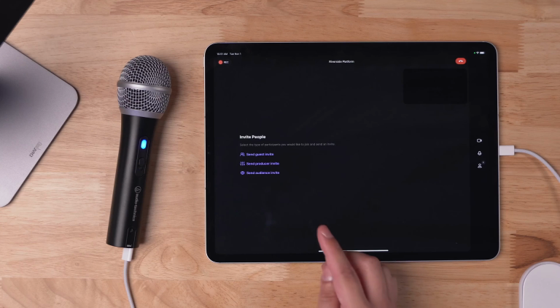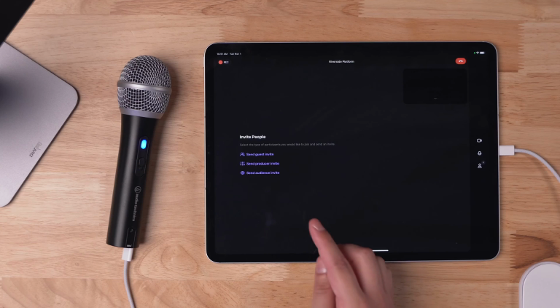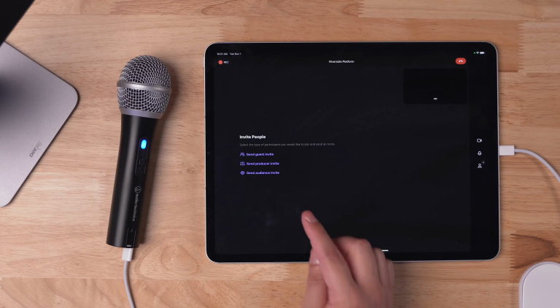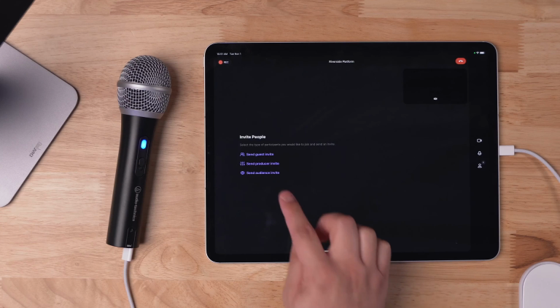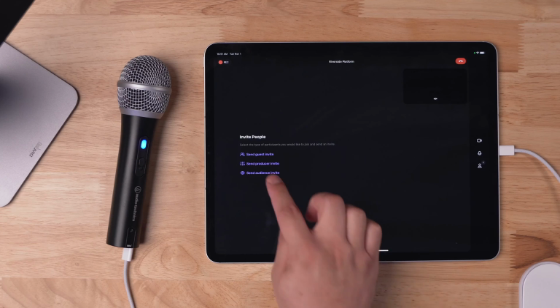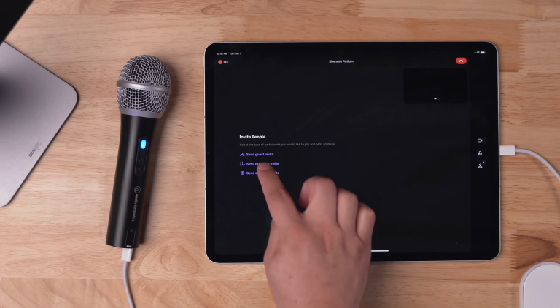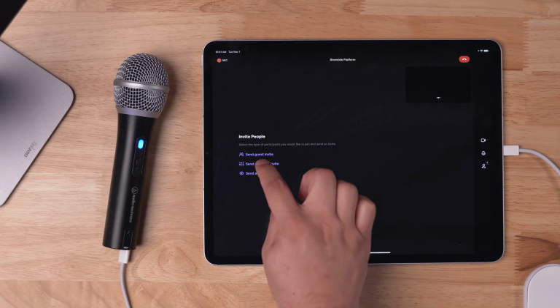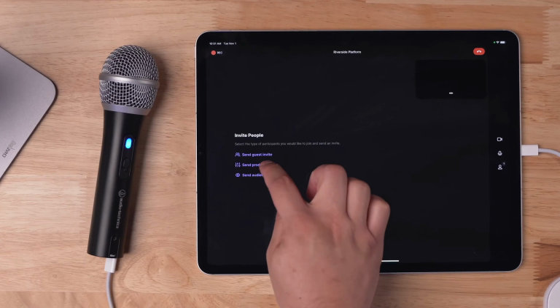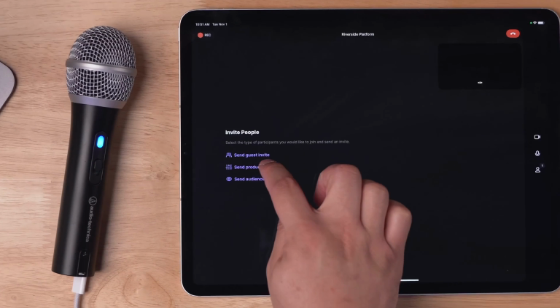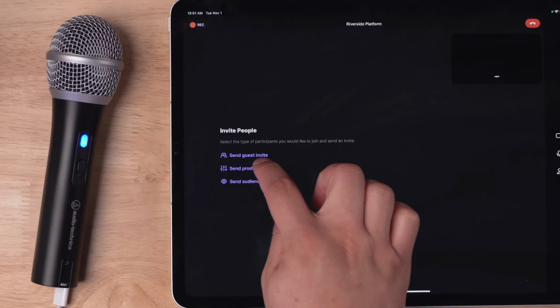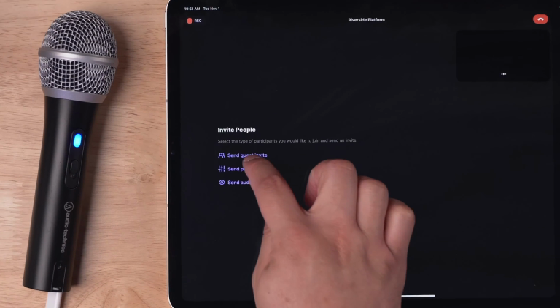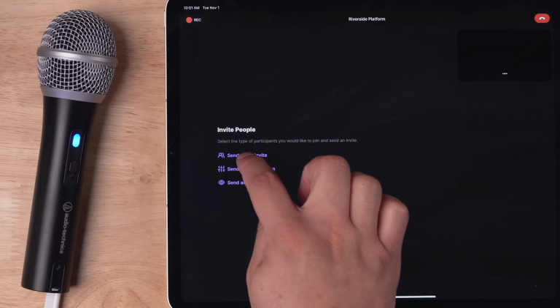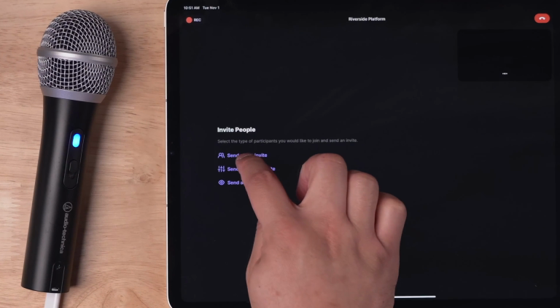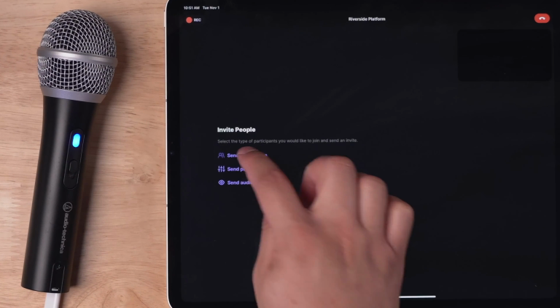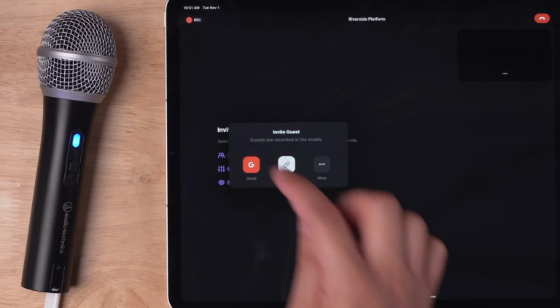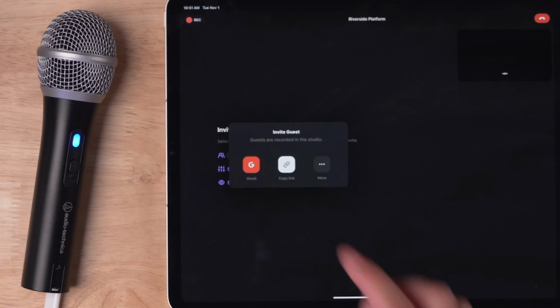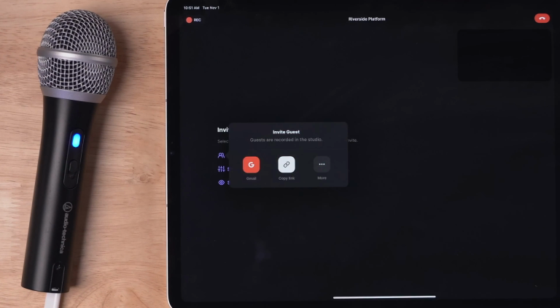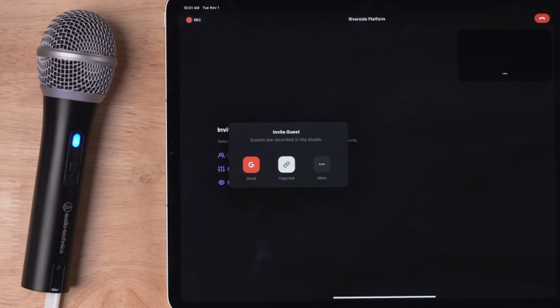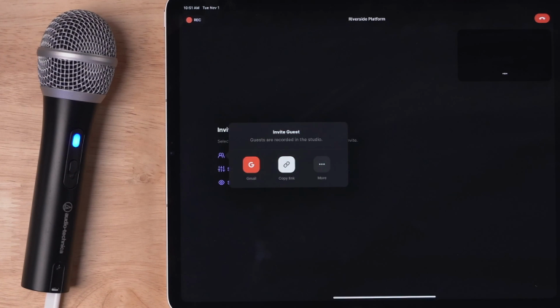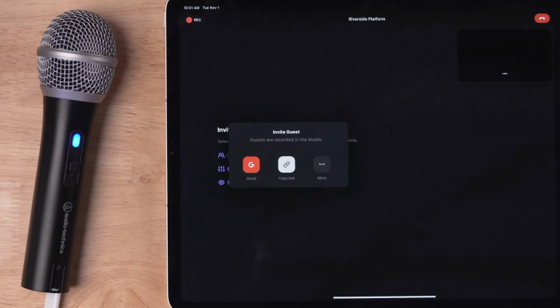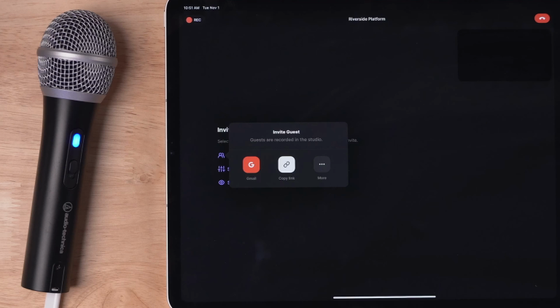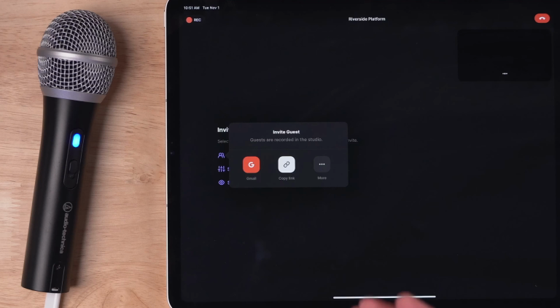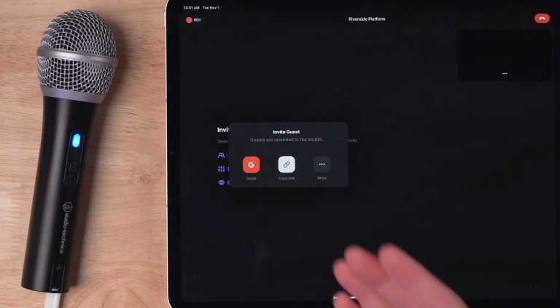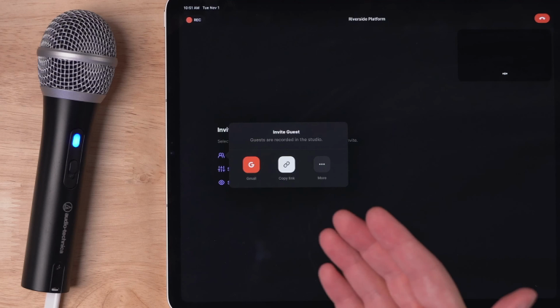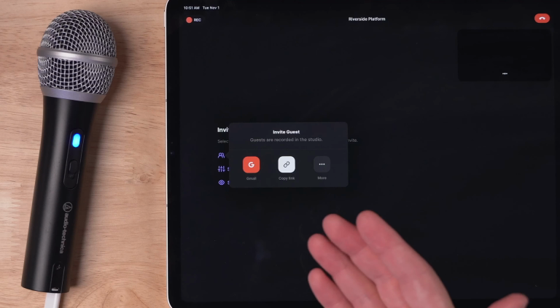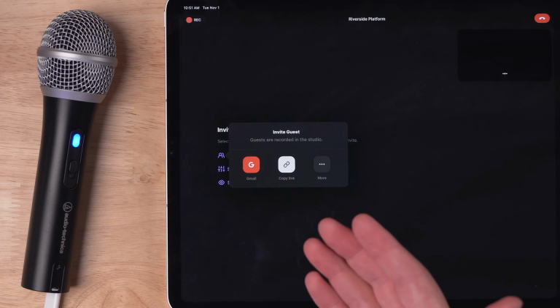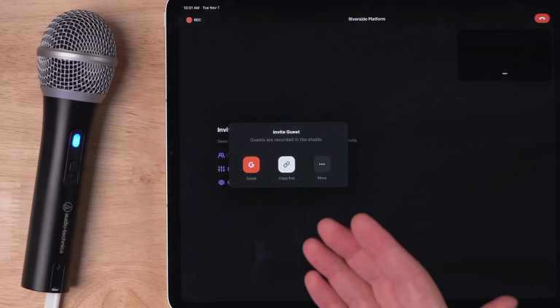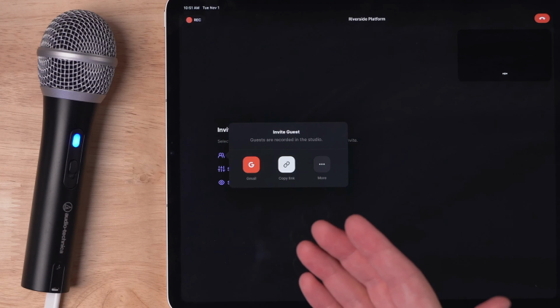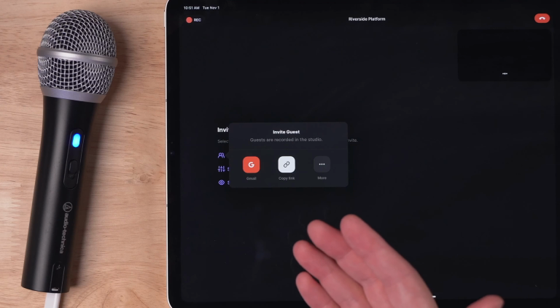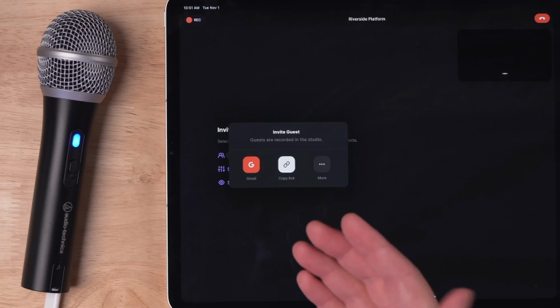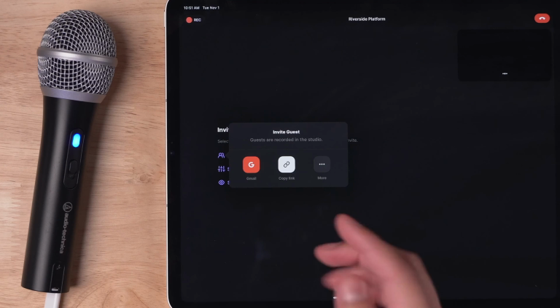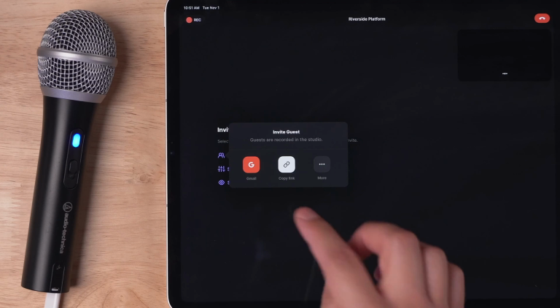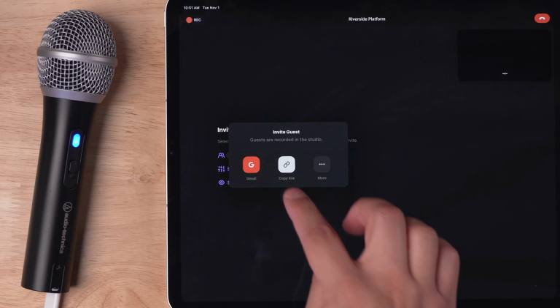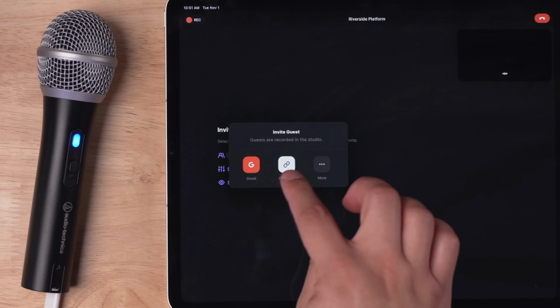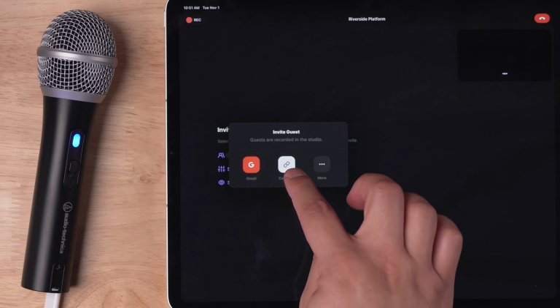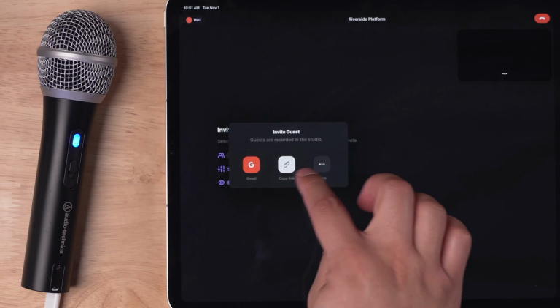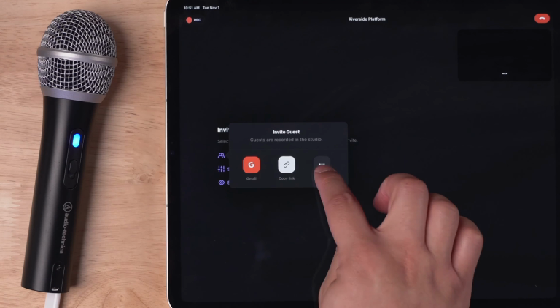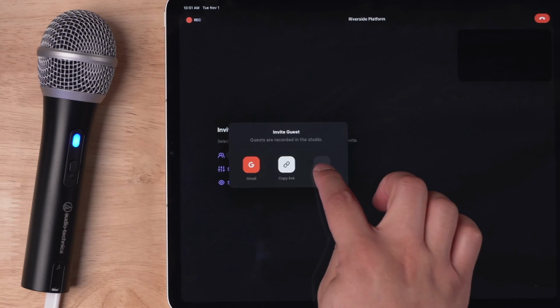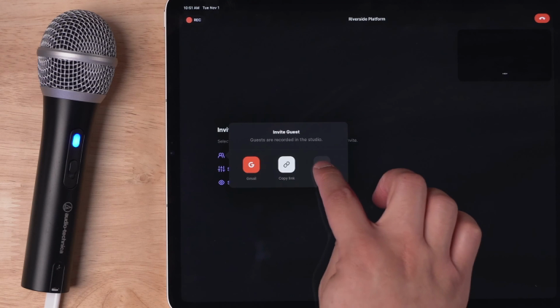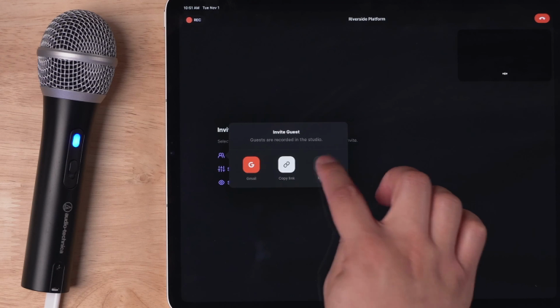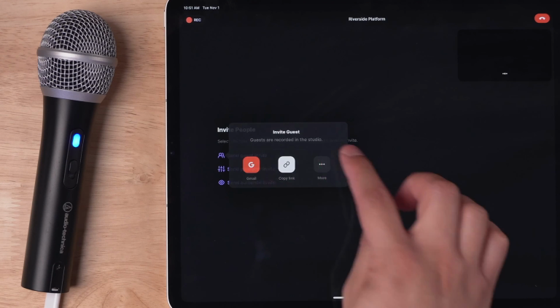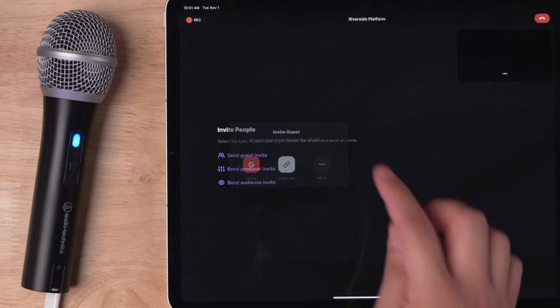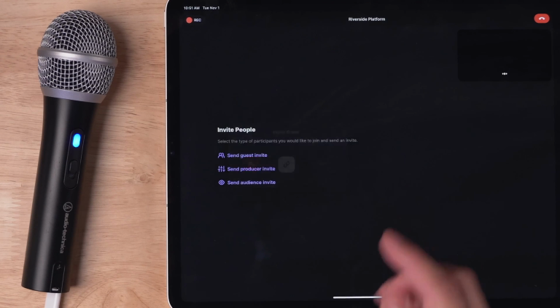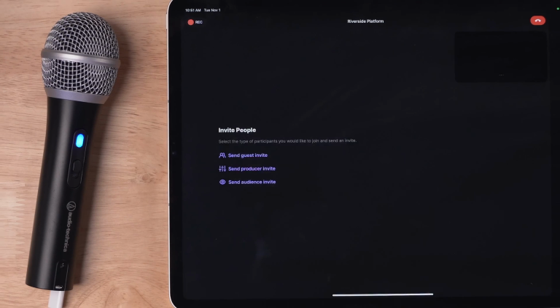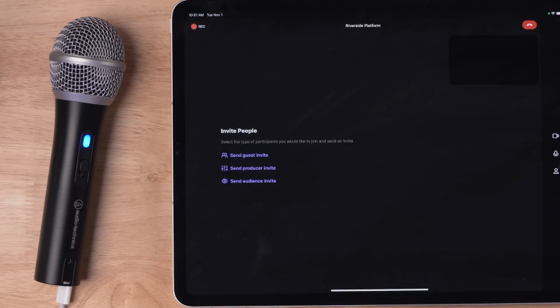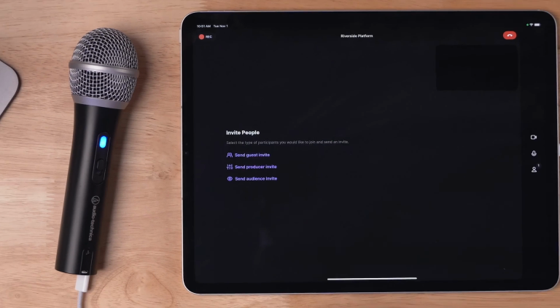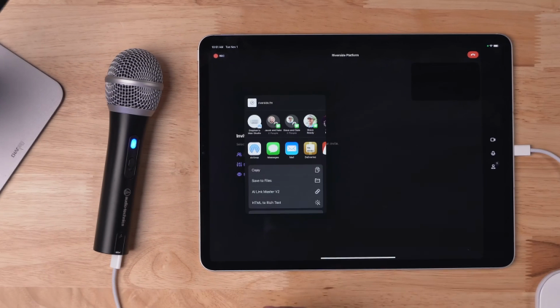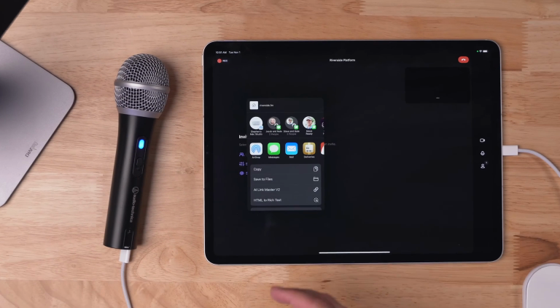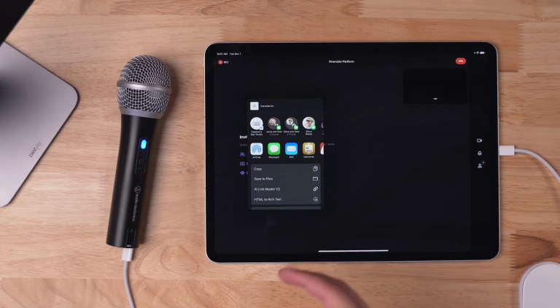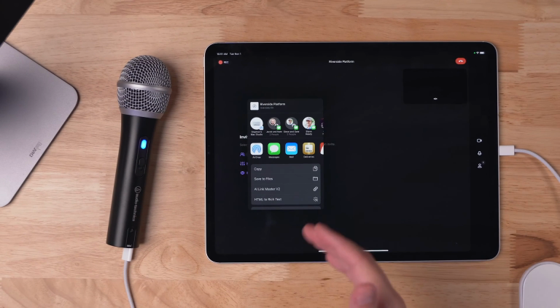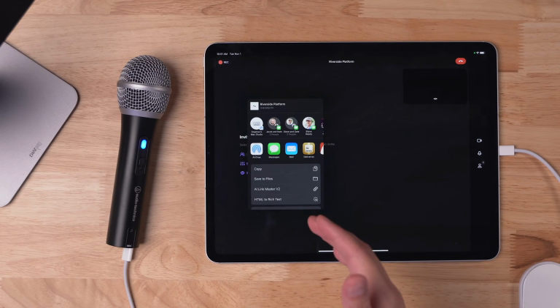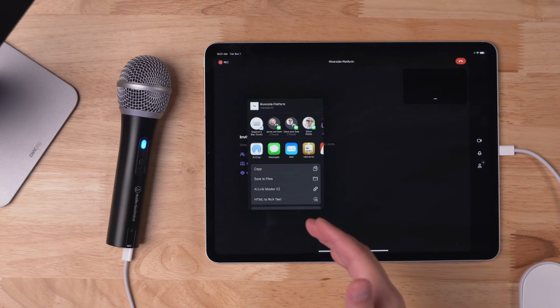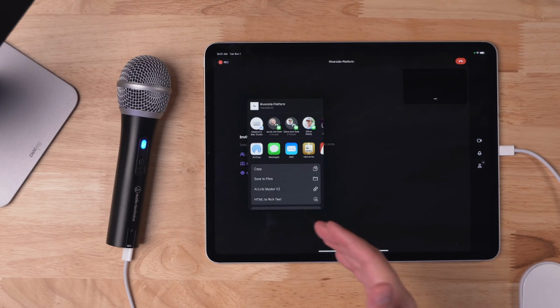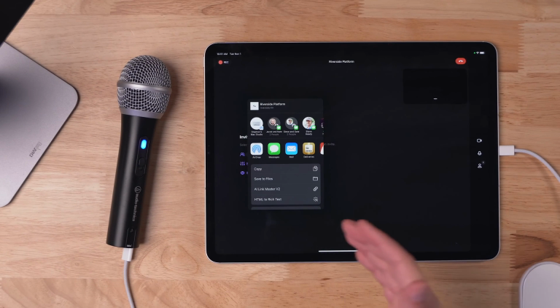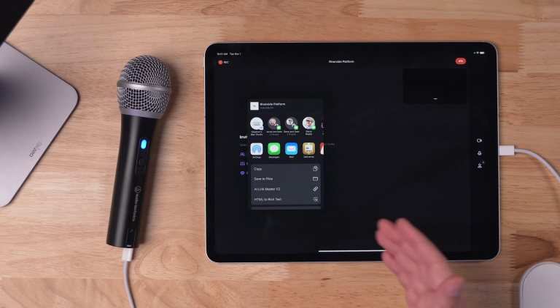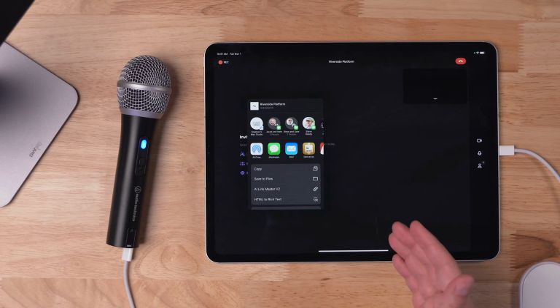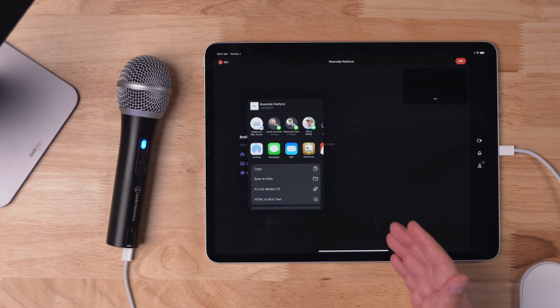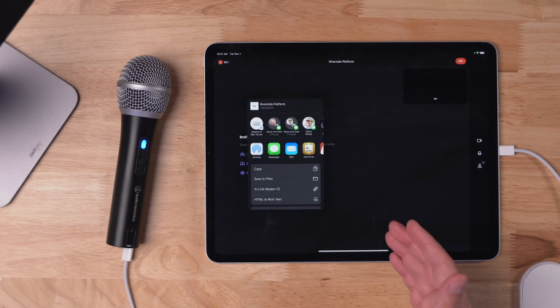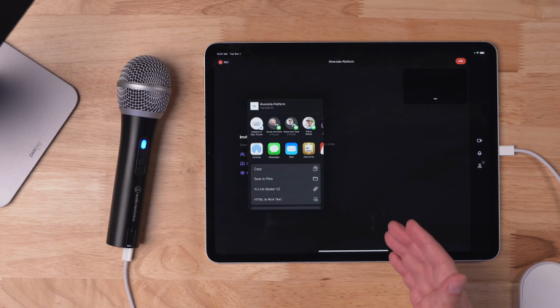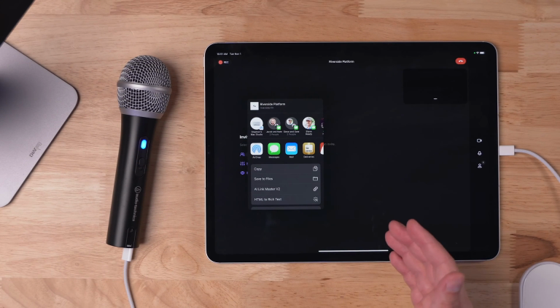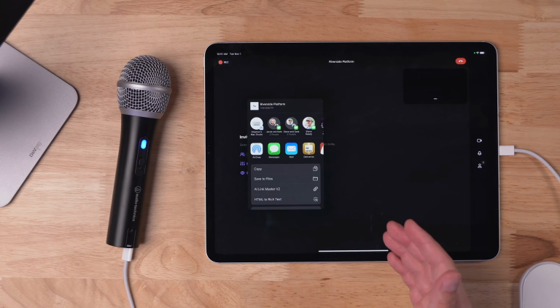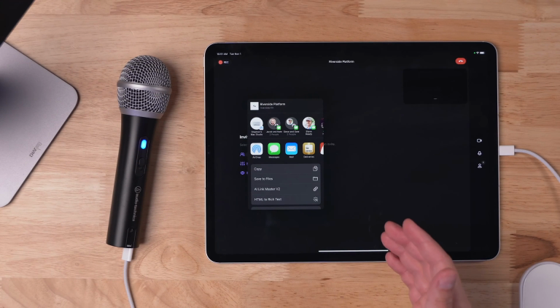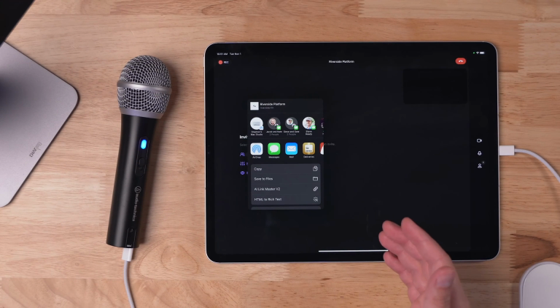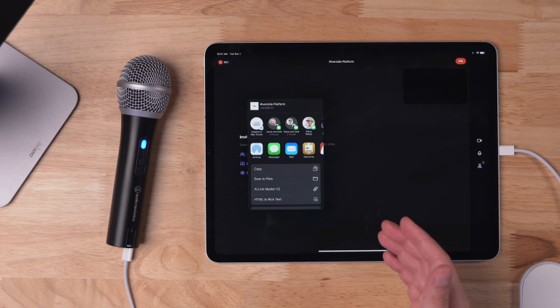From the iPad, I can send a guest invite. This way, my remote guests can join, and I can copy the link or share it directly in a text message or email.